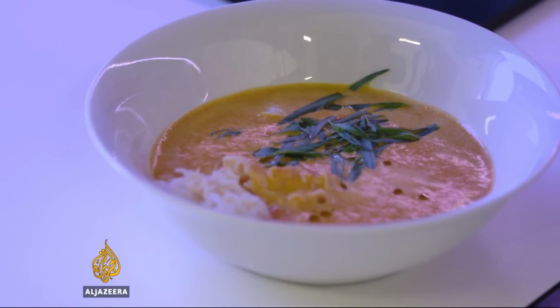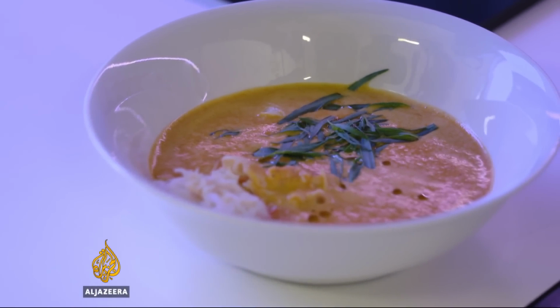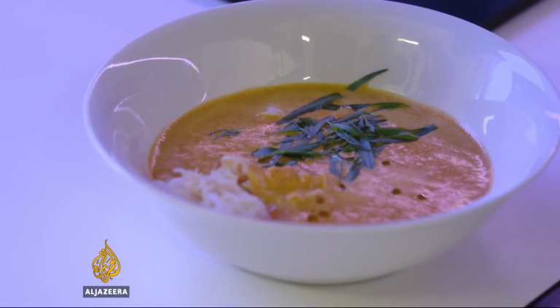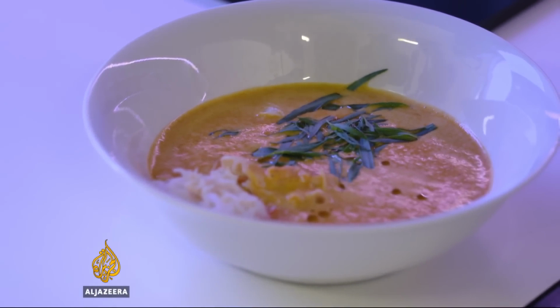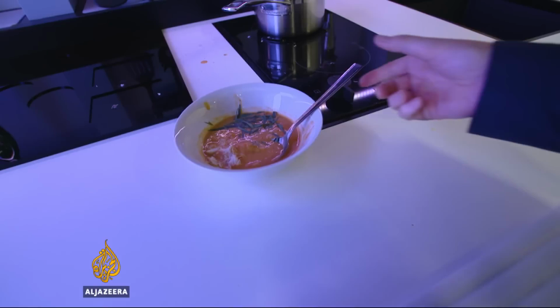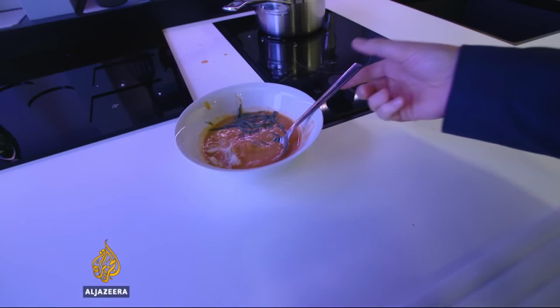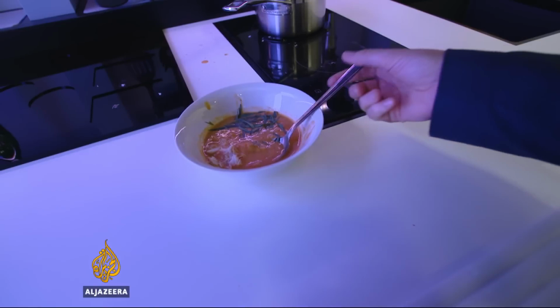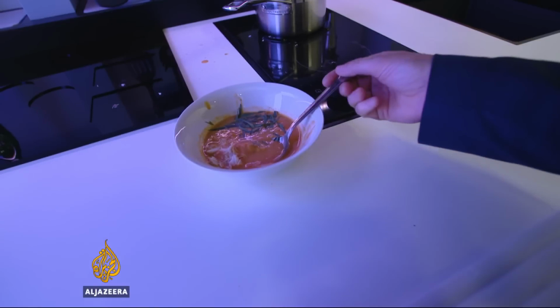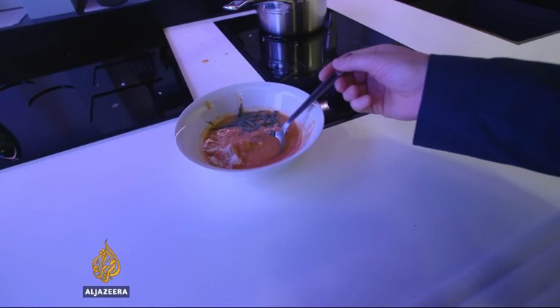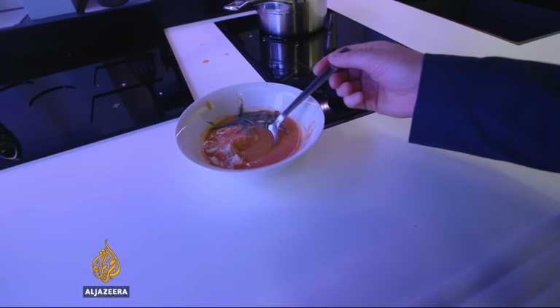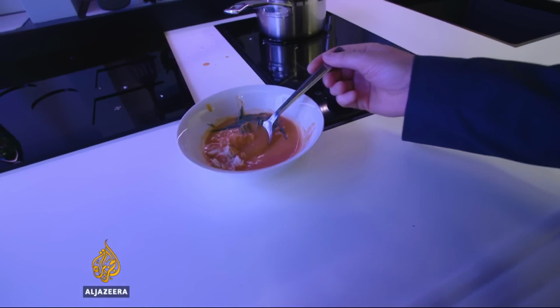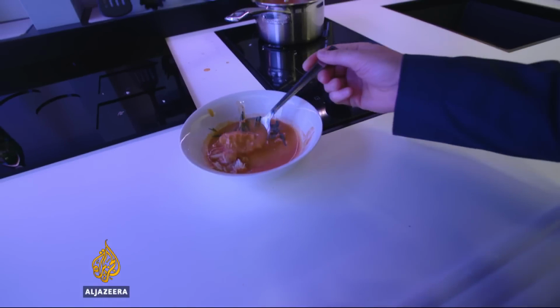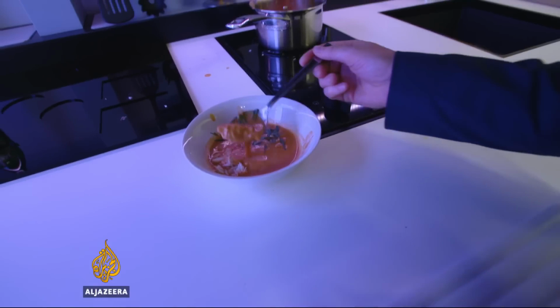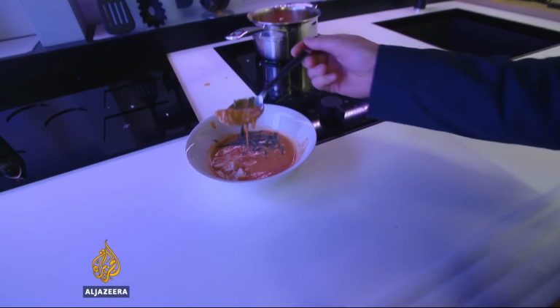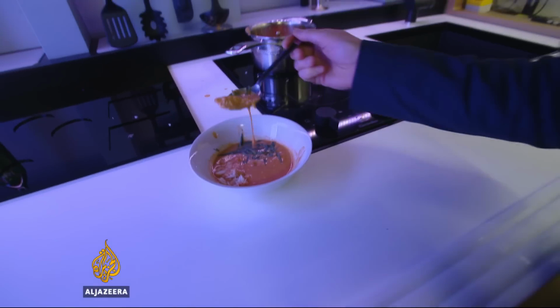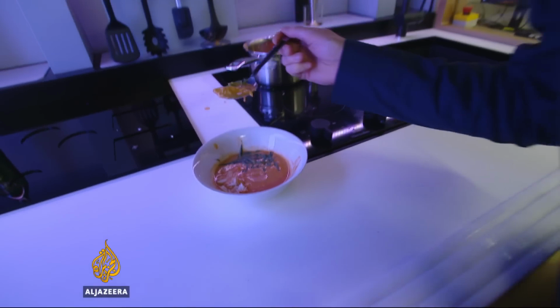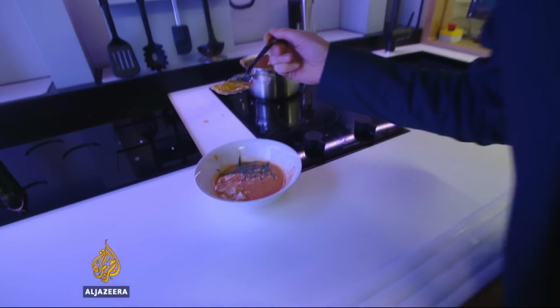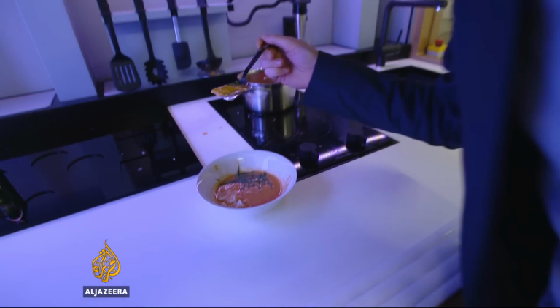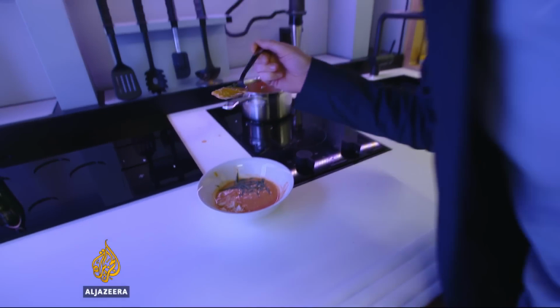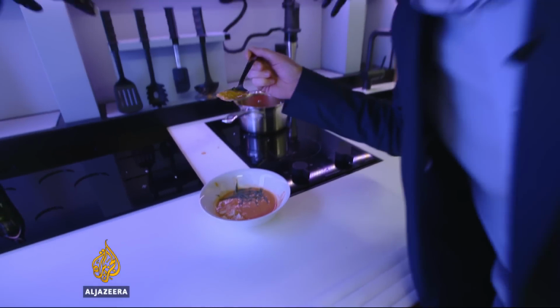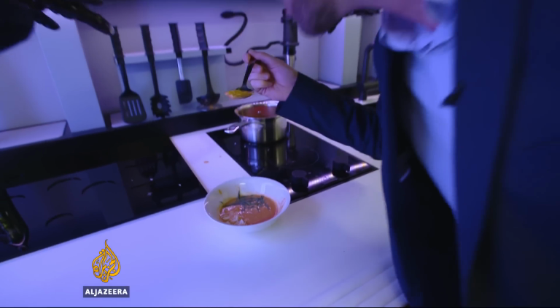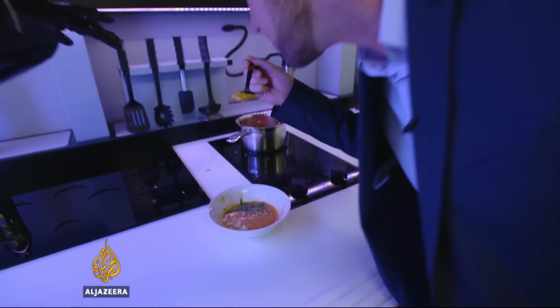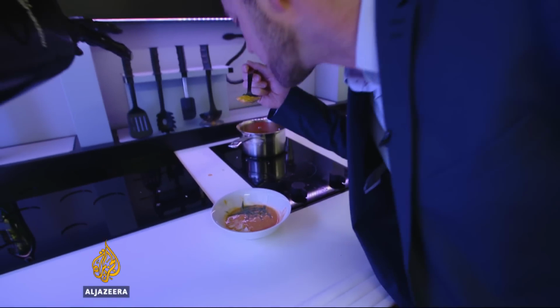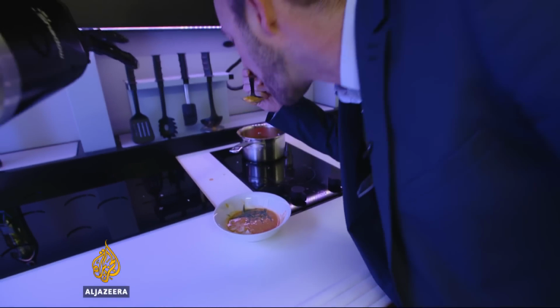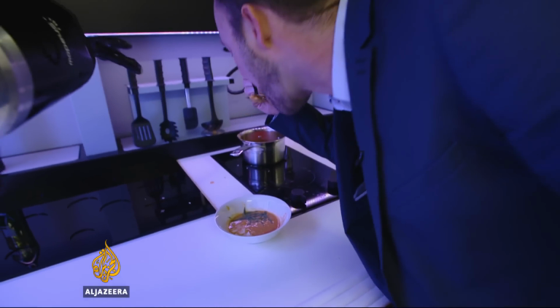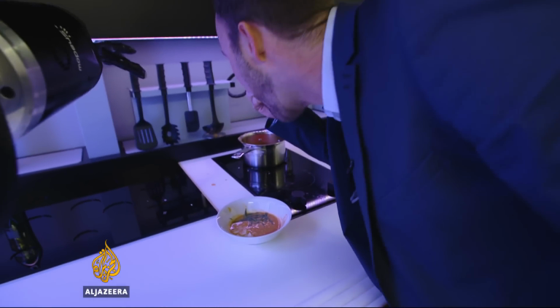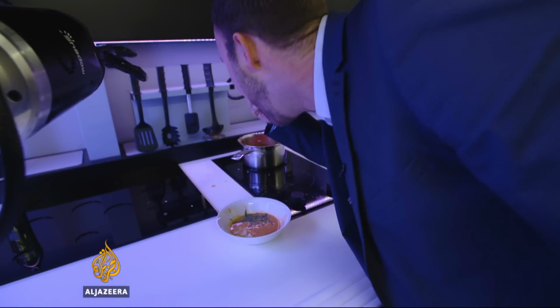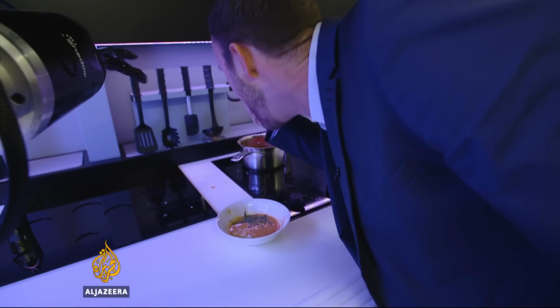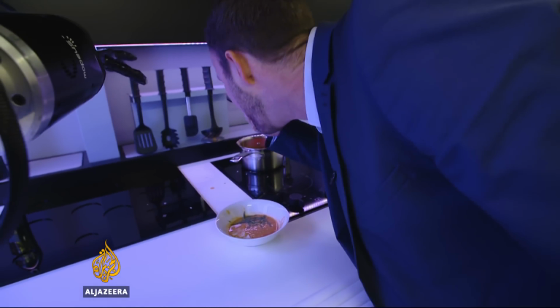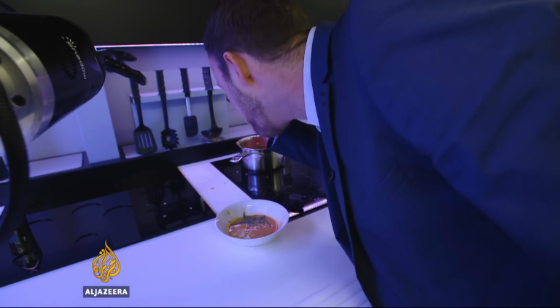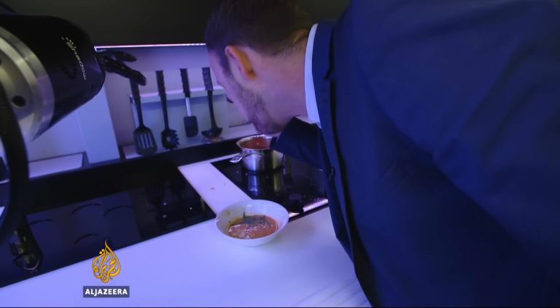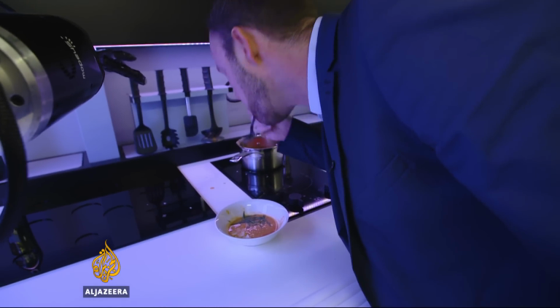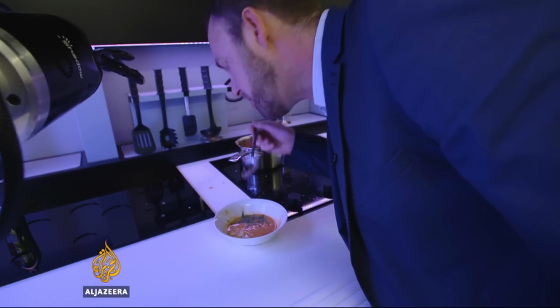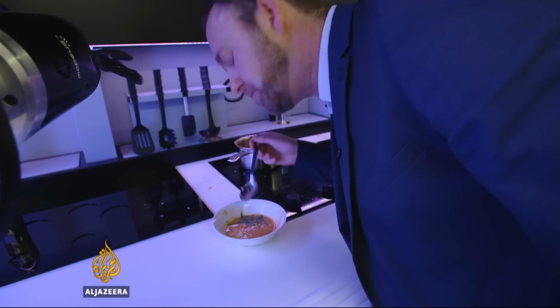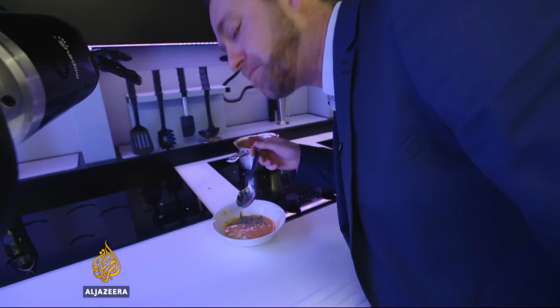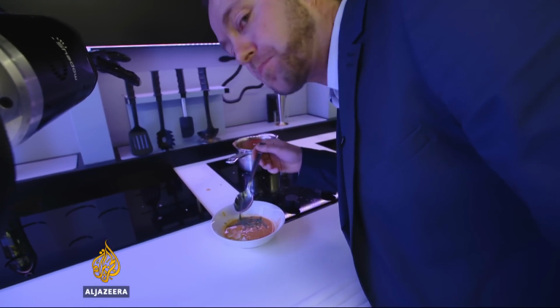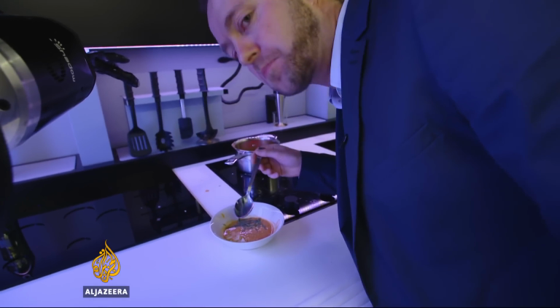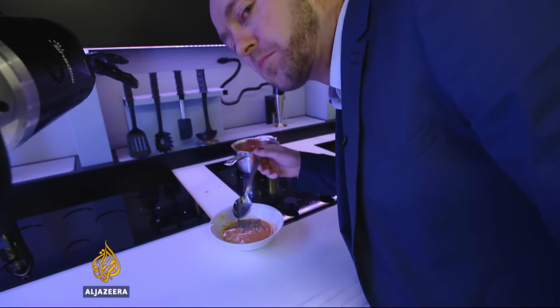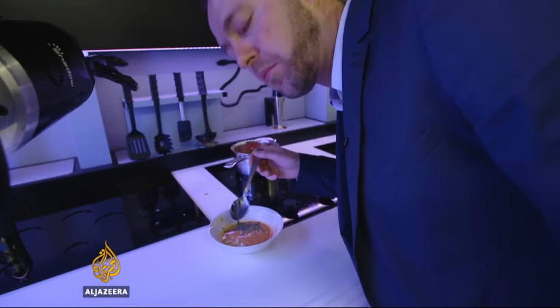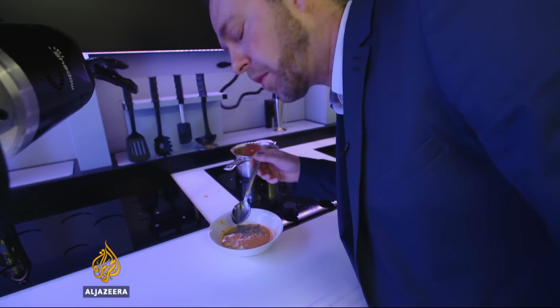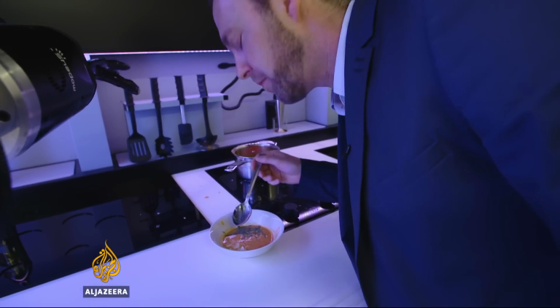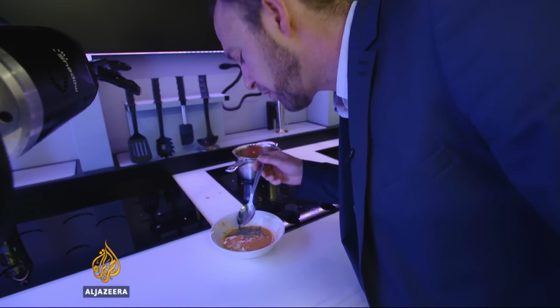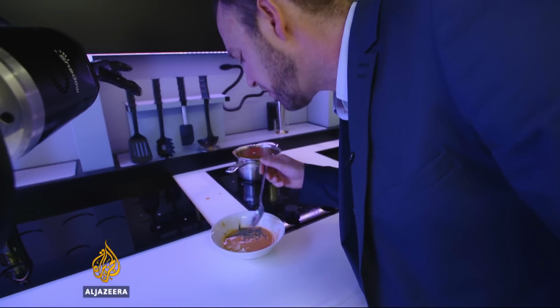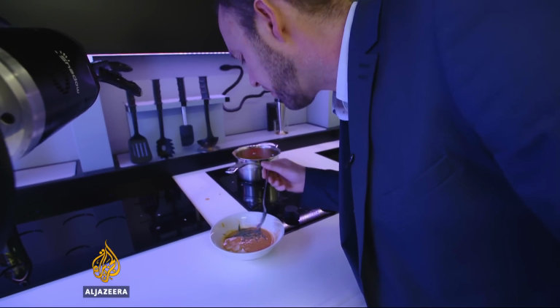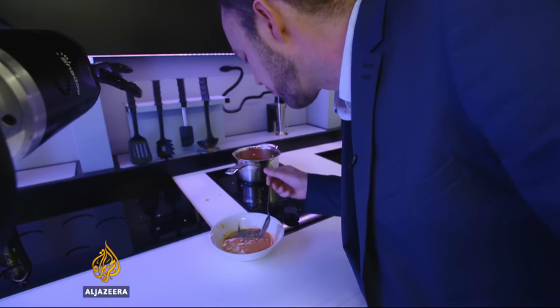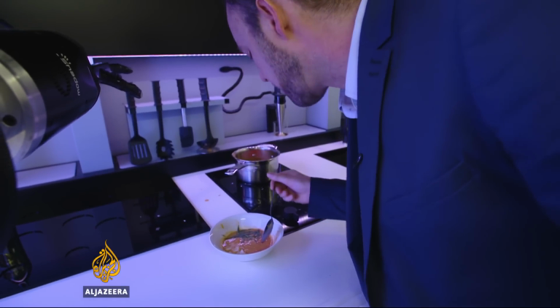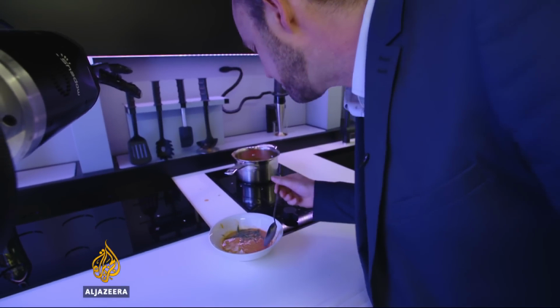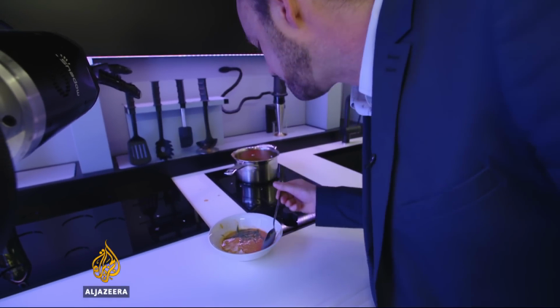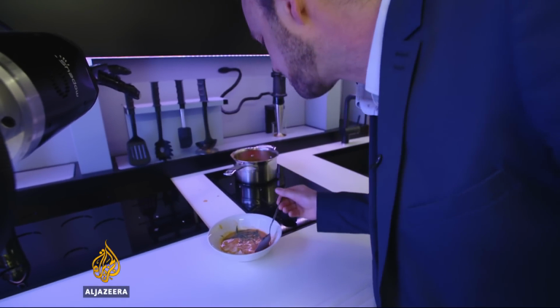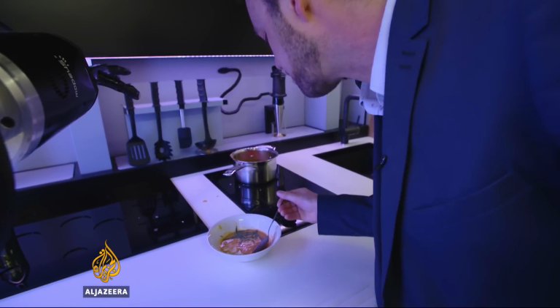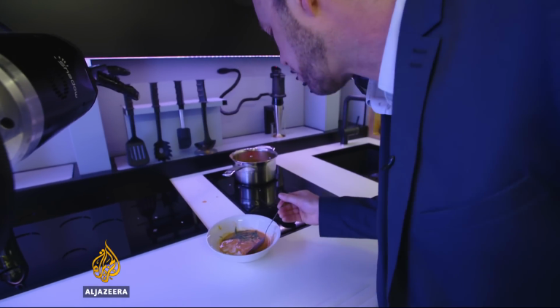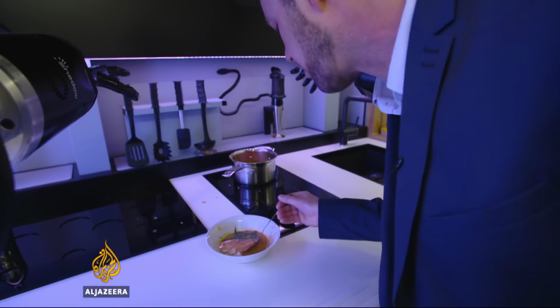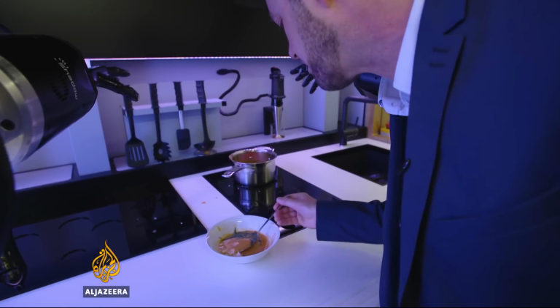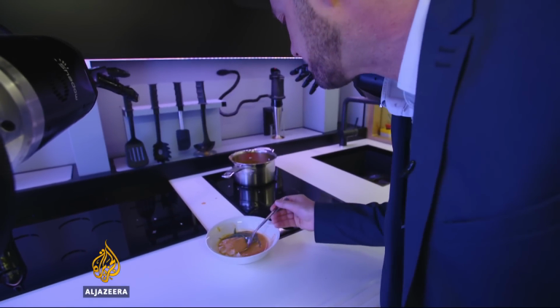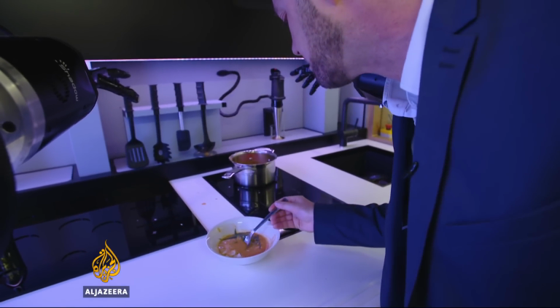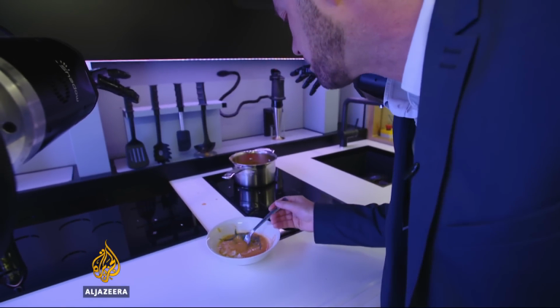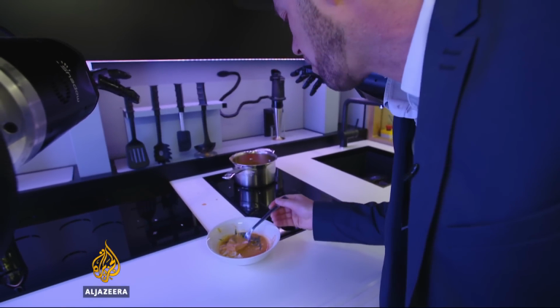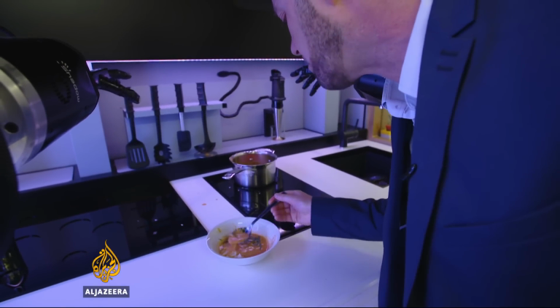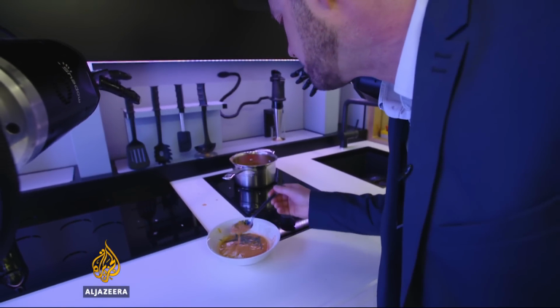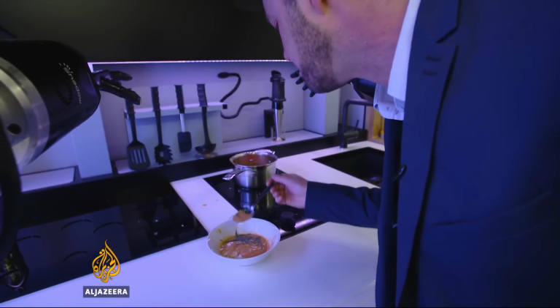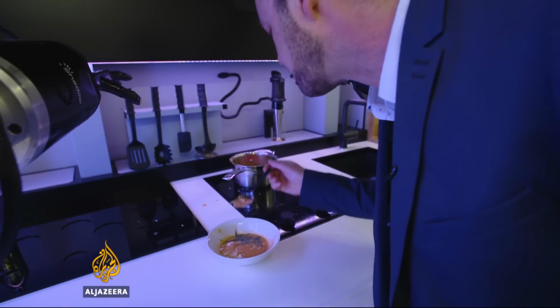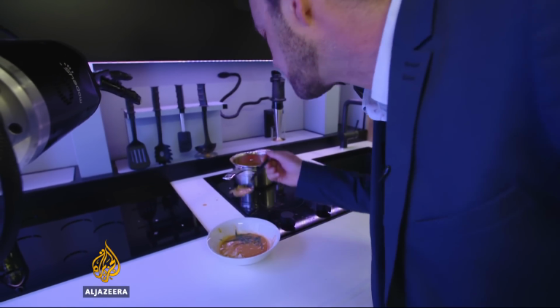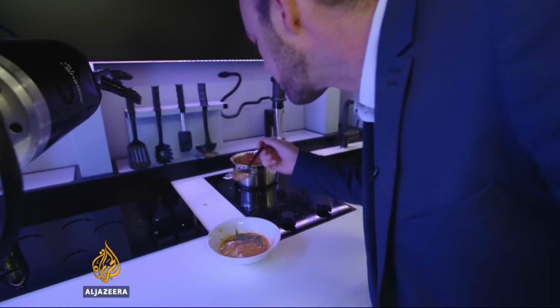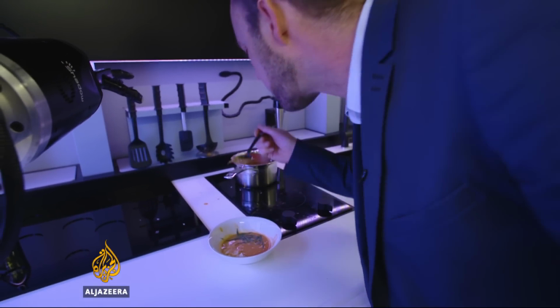Well, the proof of any dish is in the tasting. Very nice. Tarek Basley, Al Jazeera, Central London.